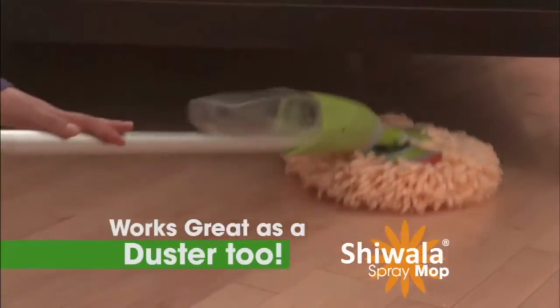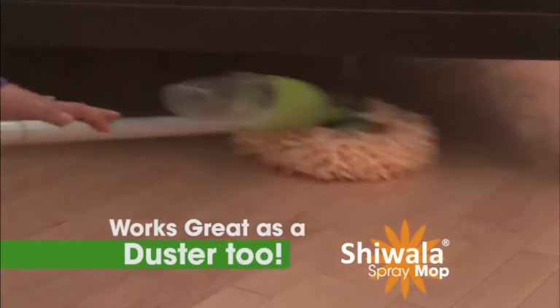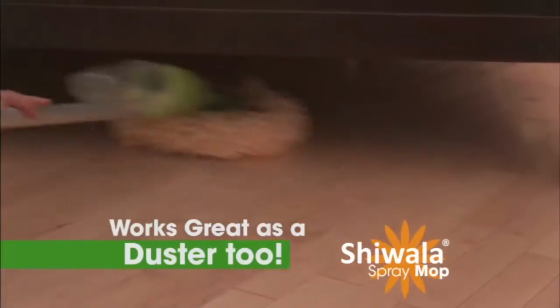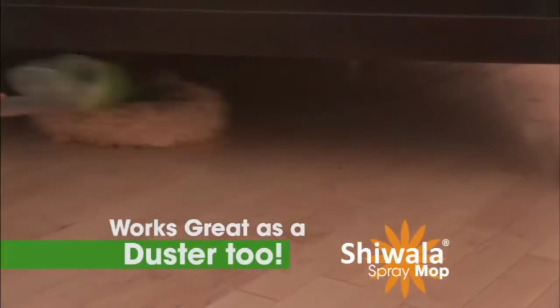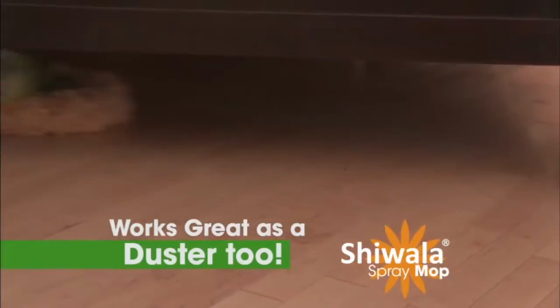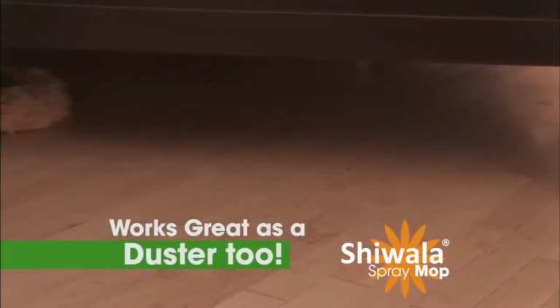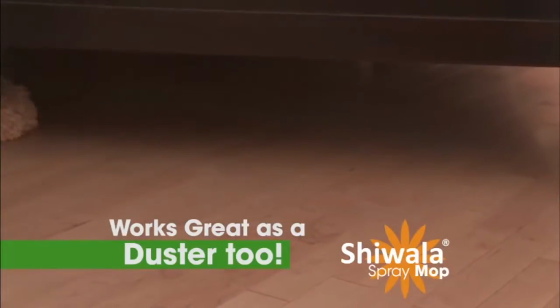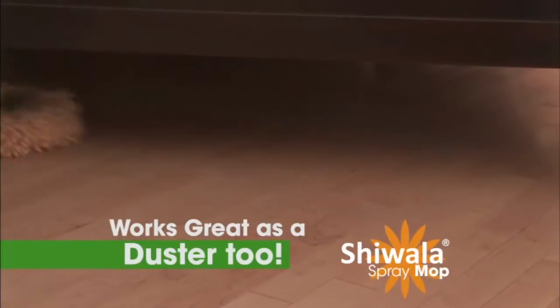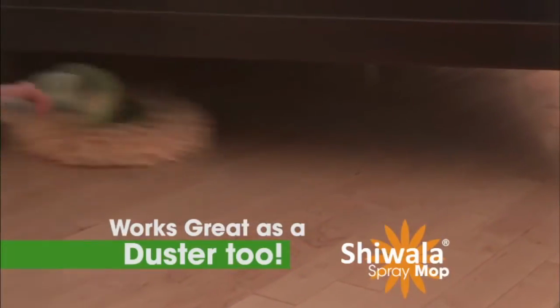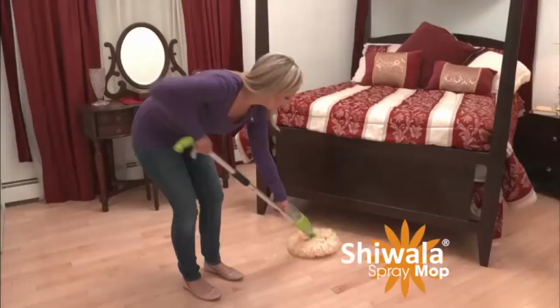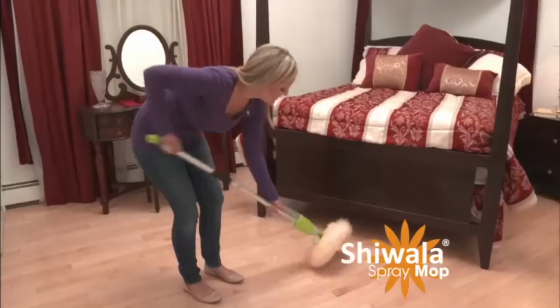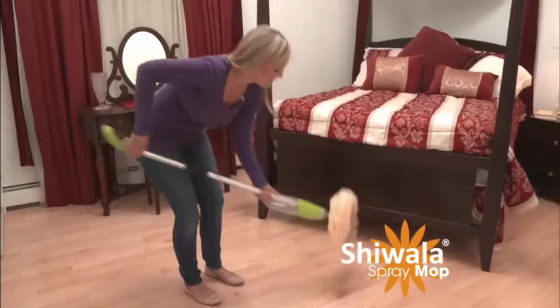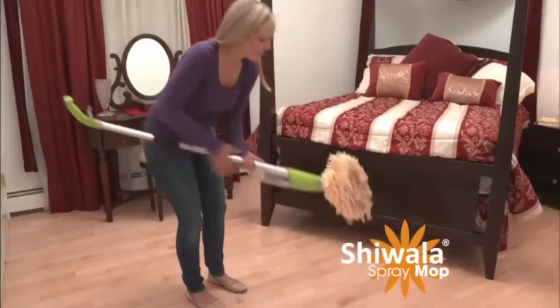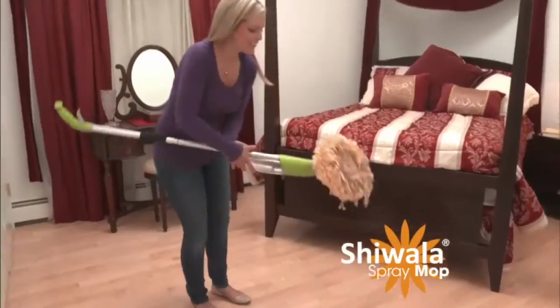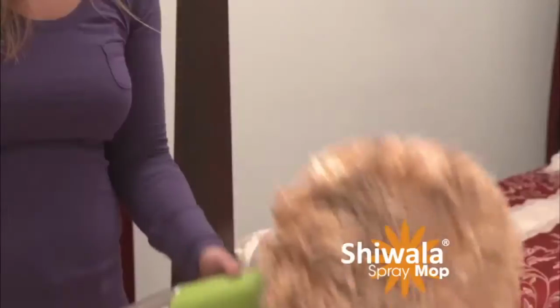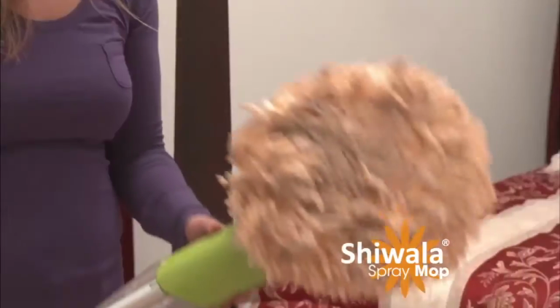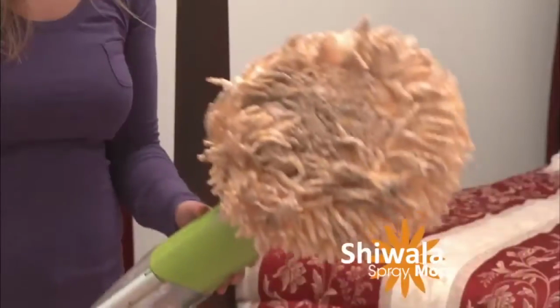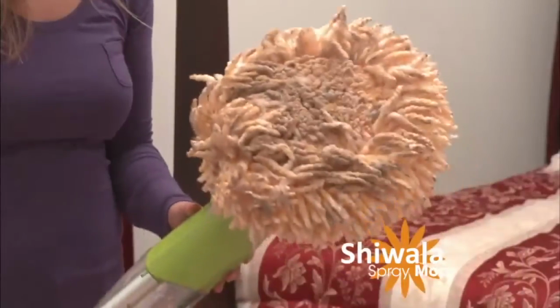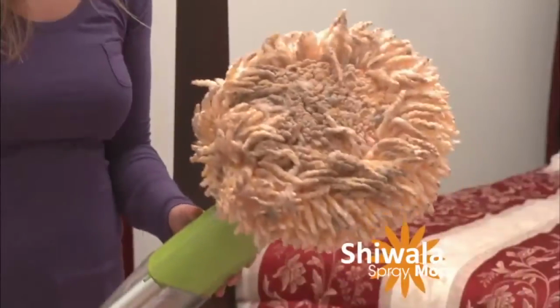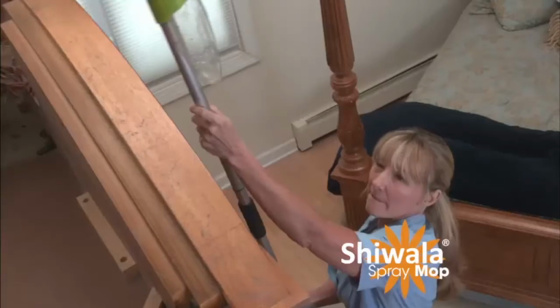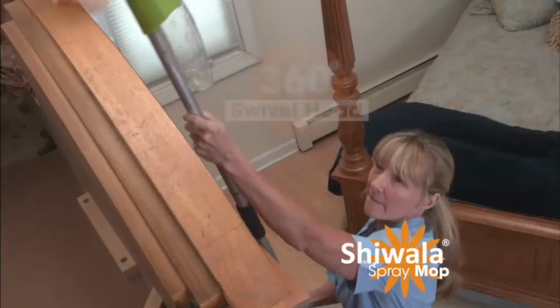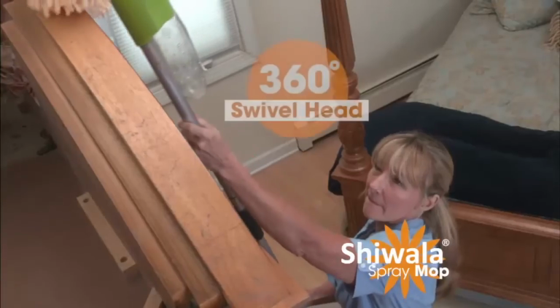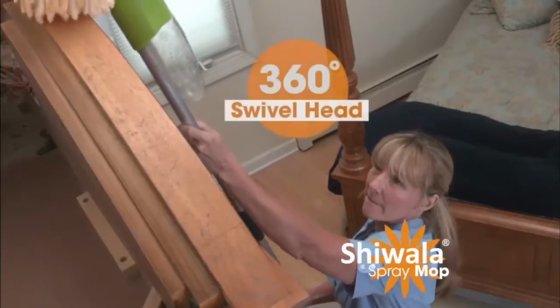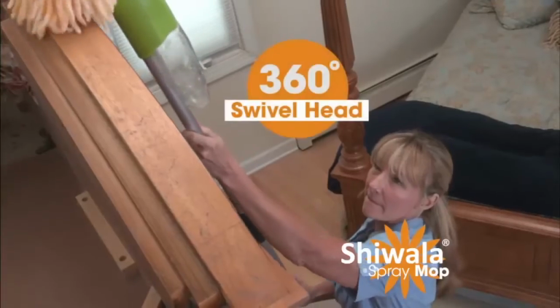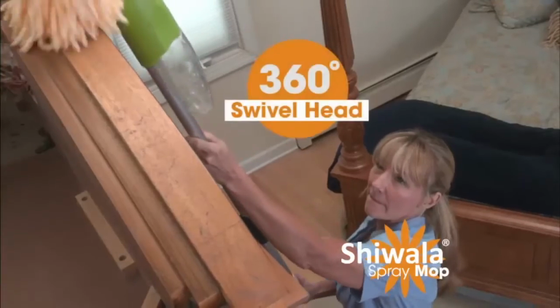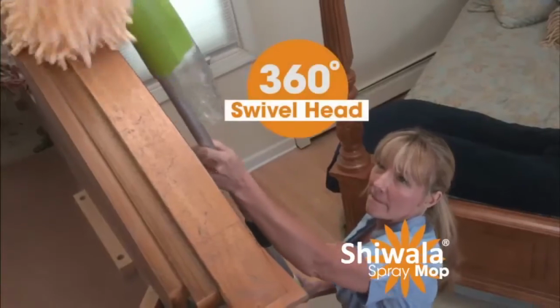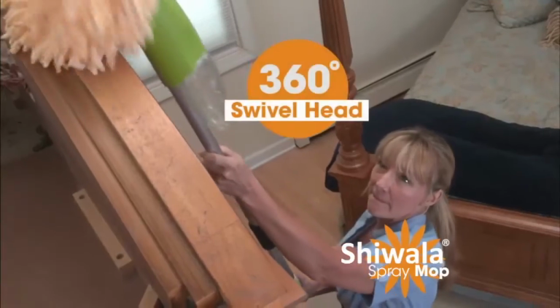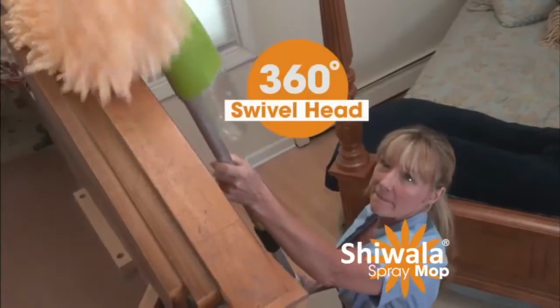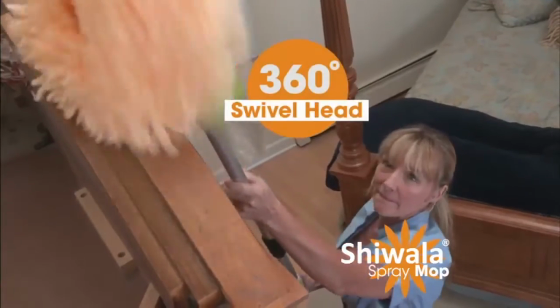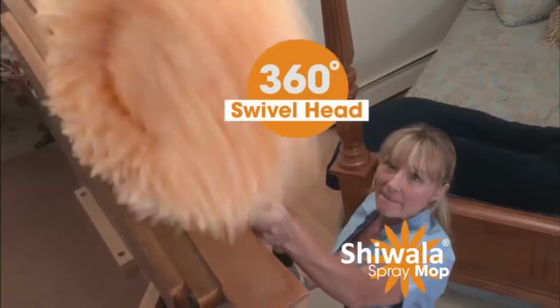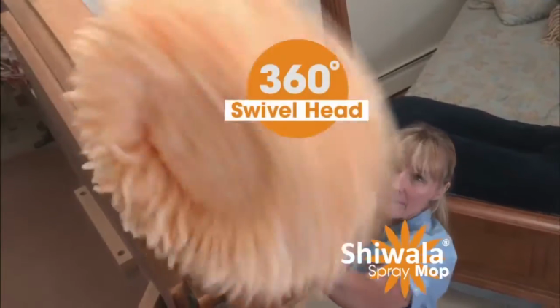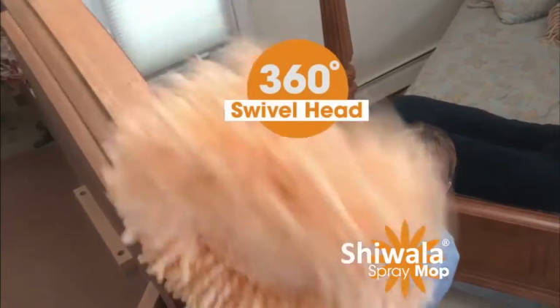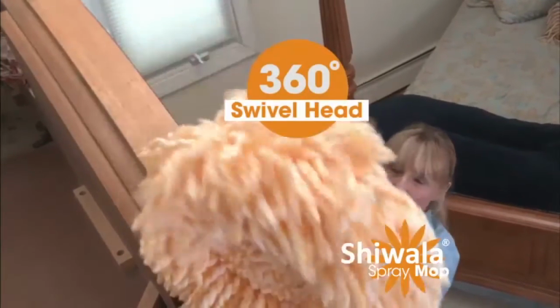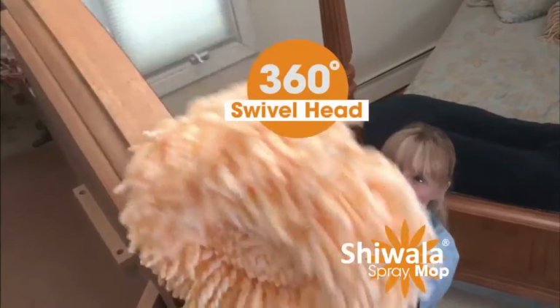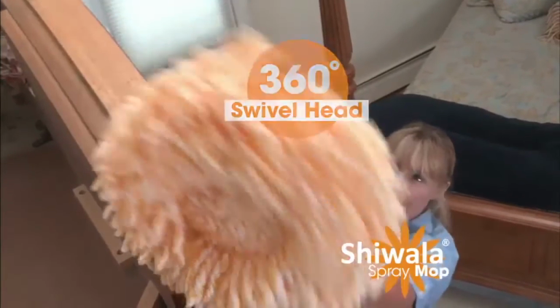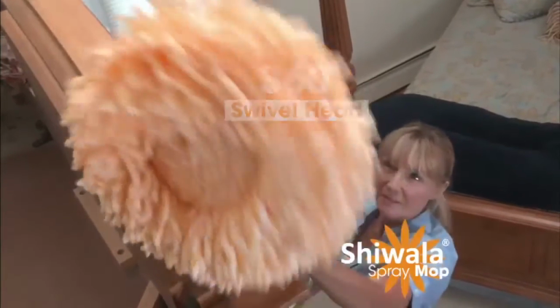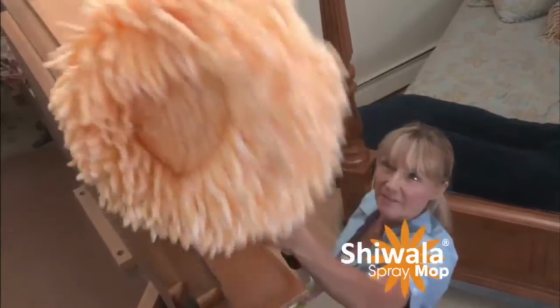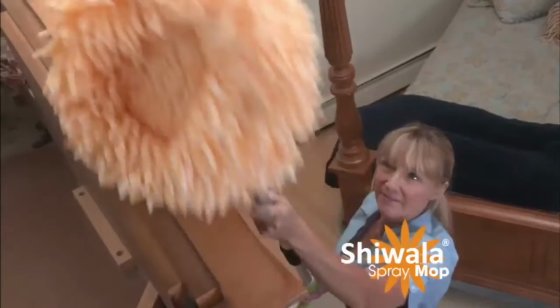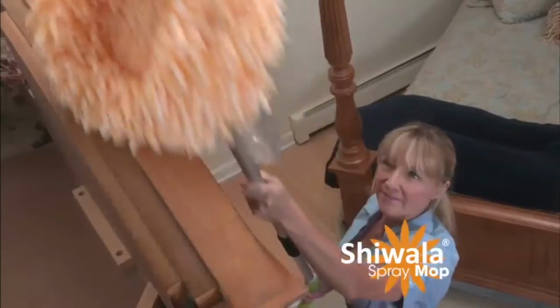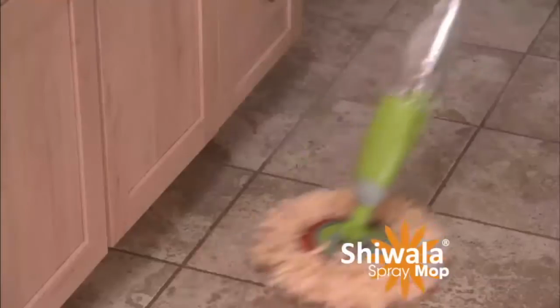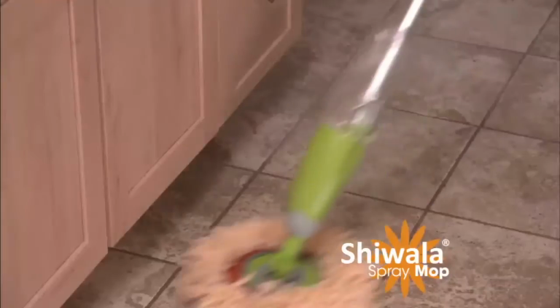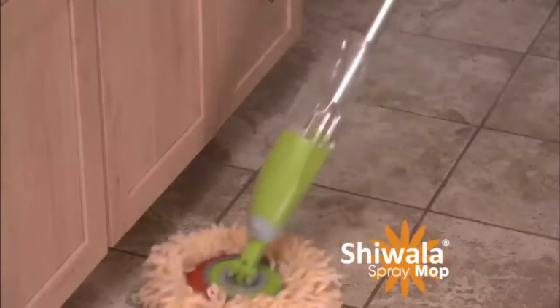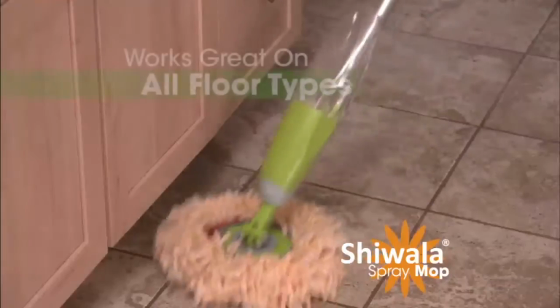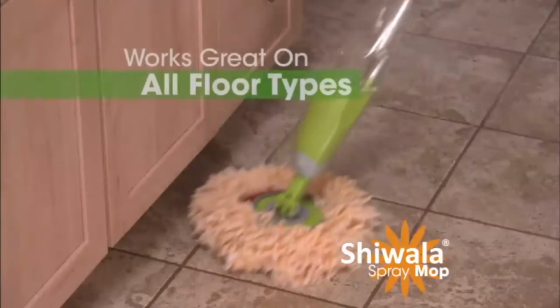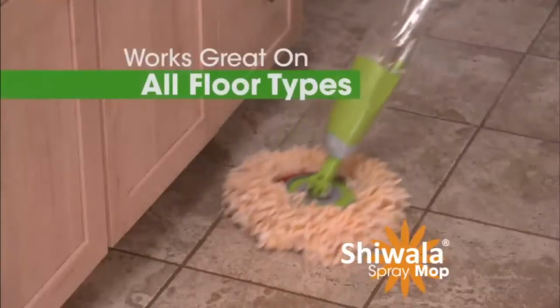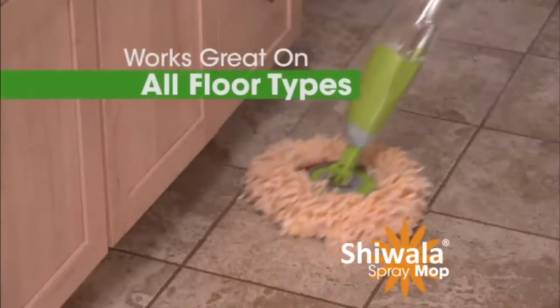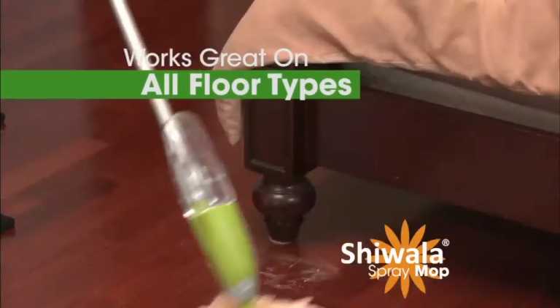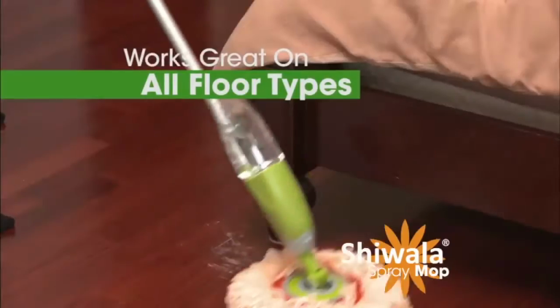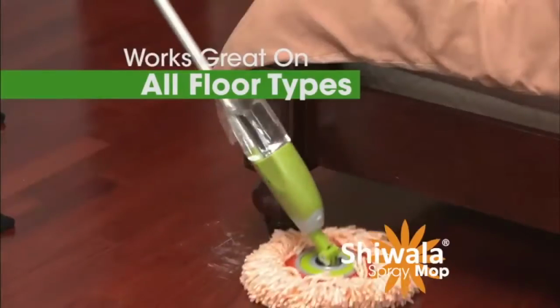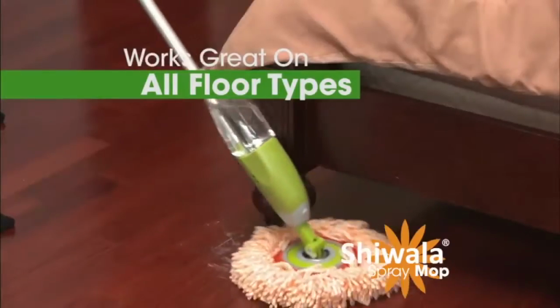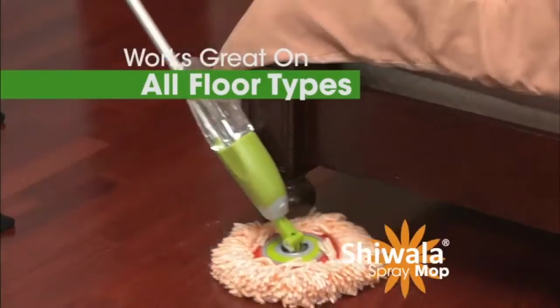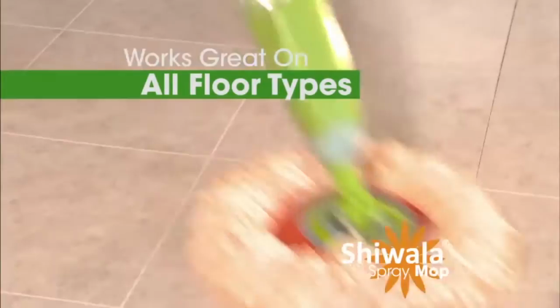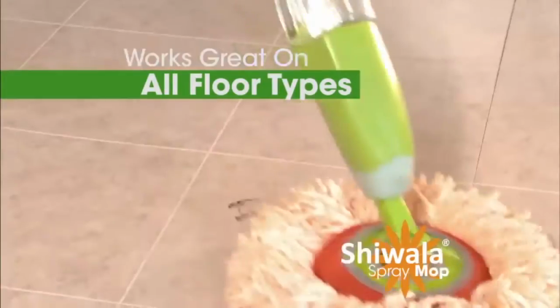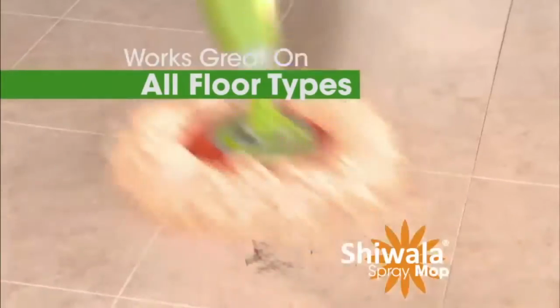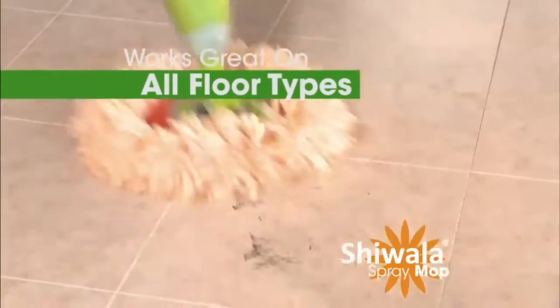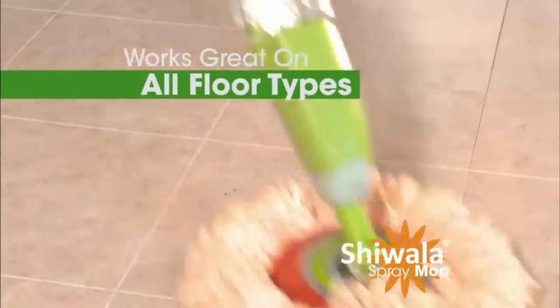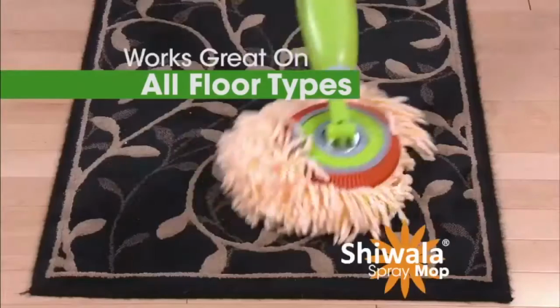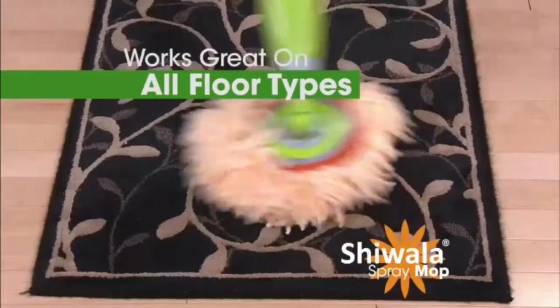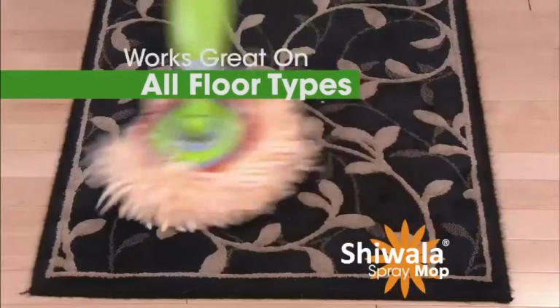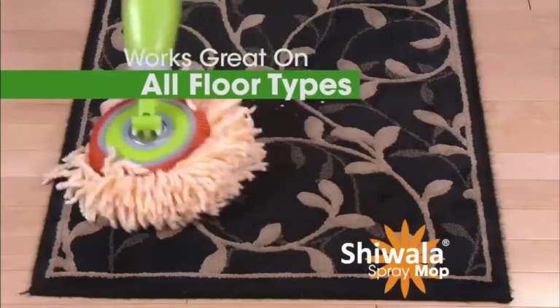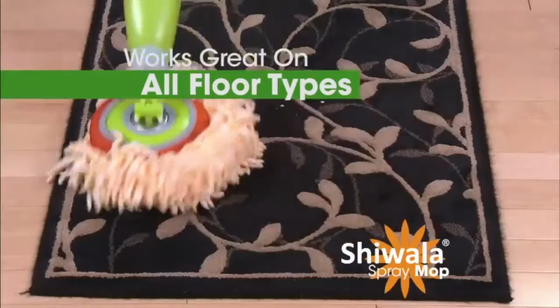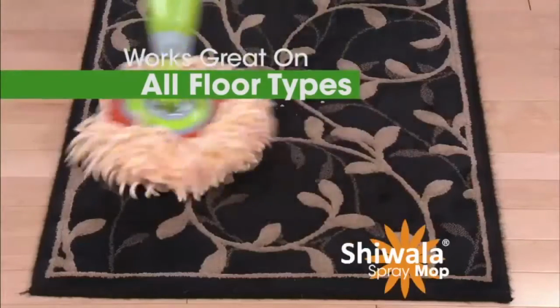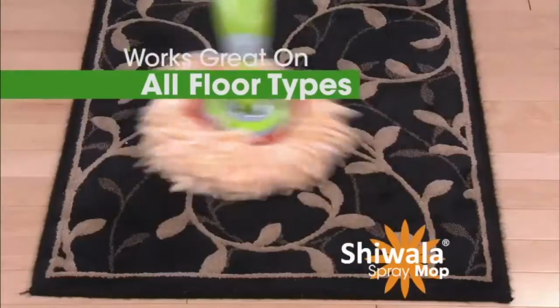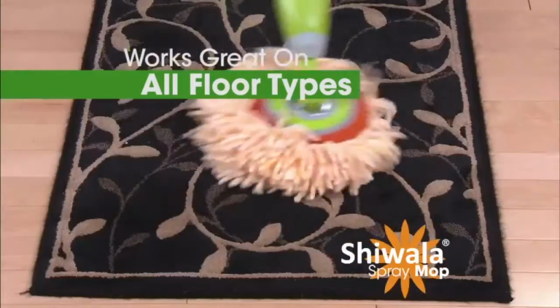That's why it's the best duster. With the swivel head, no dust is out of reach. This spray mop works on all floors, even rugs.